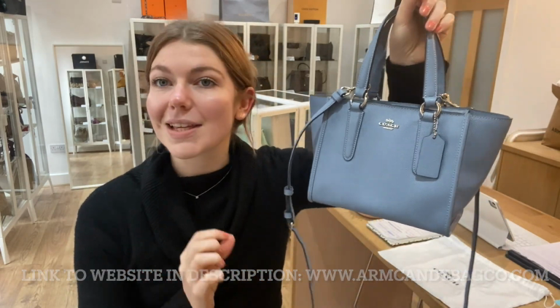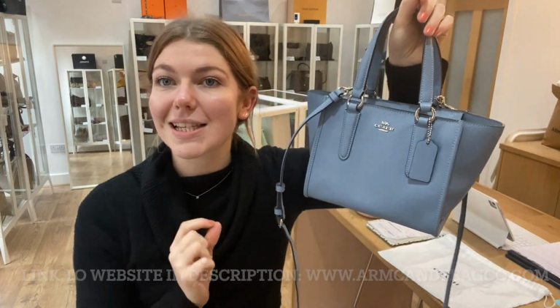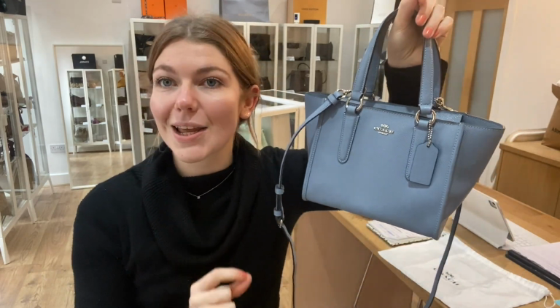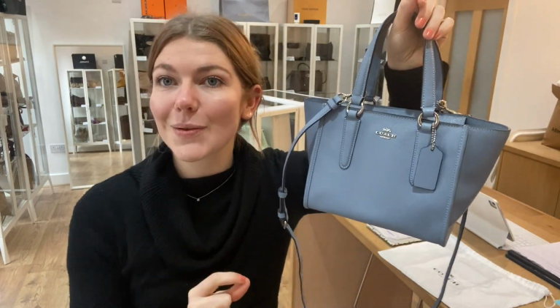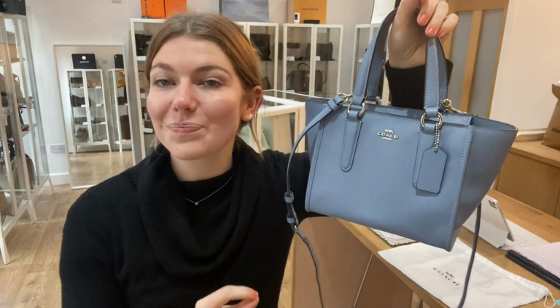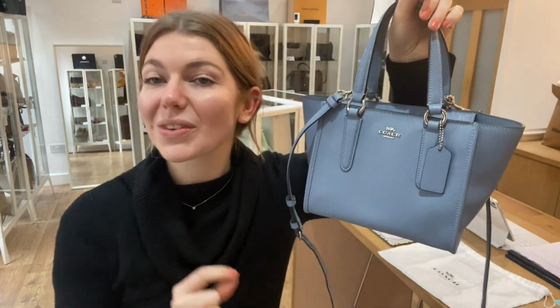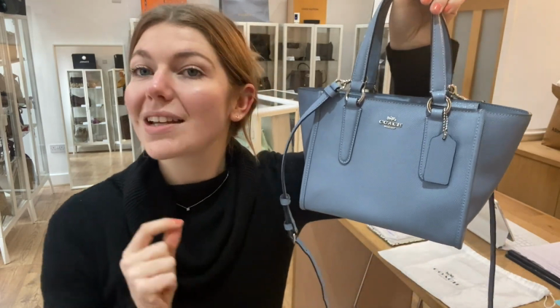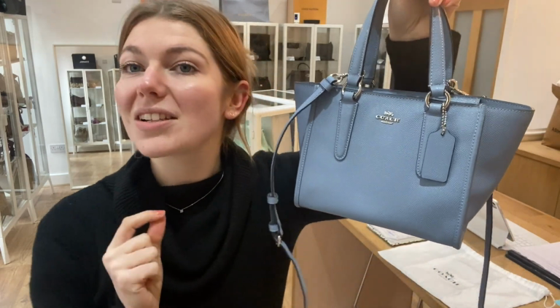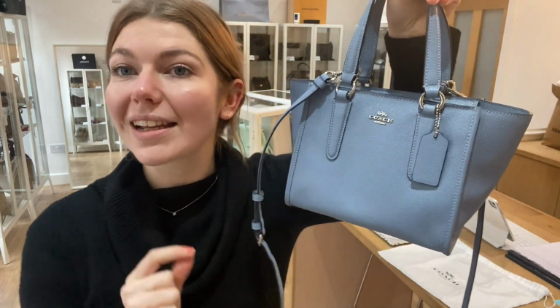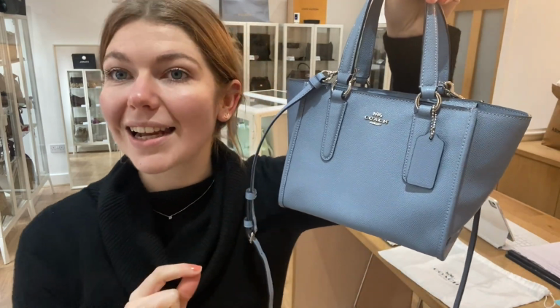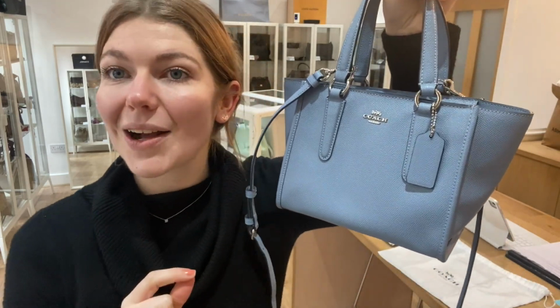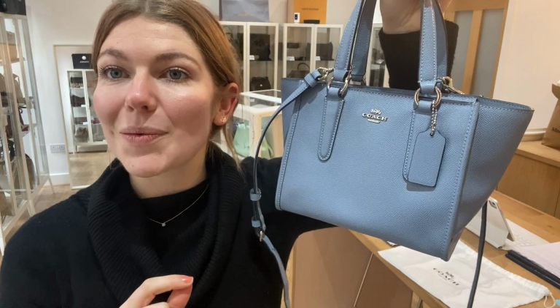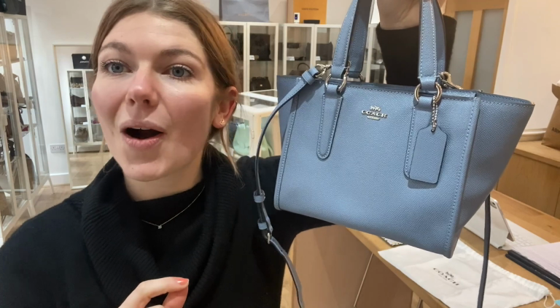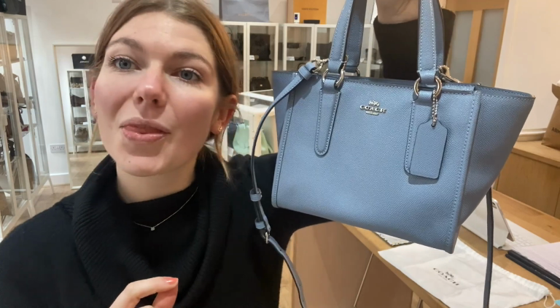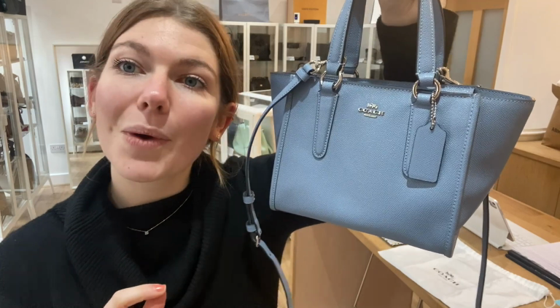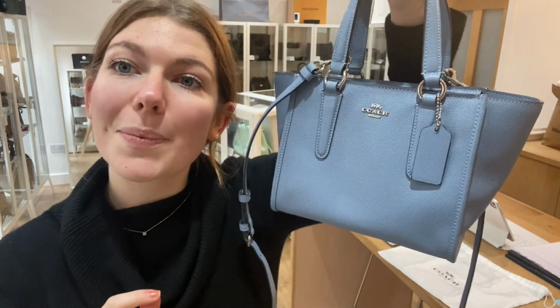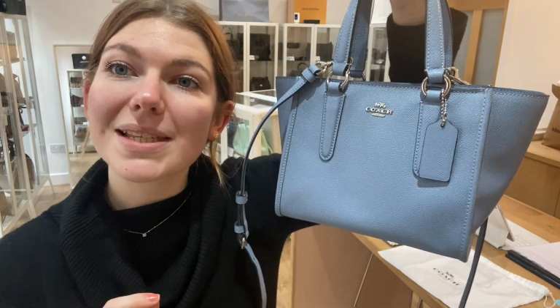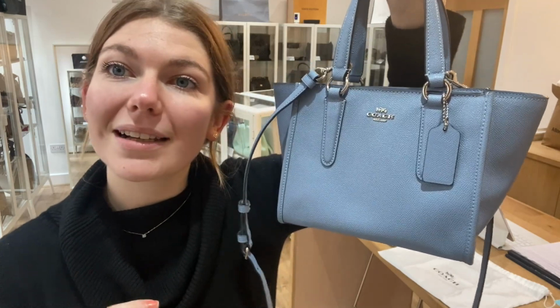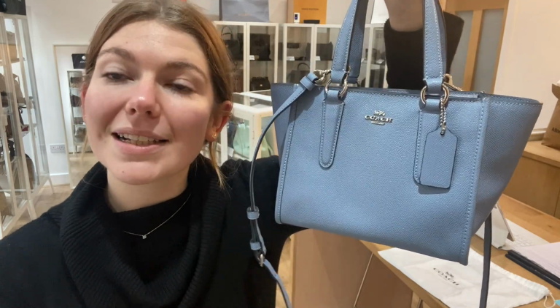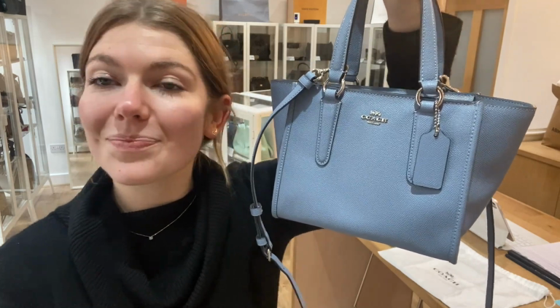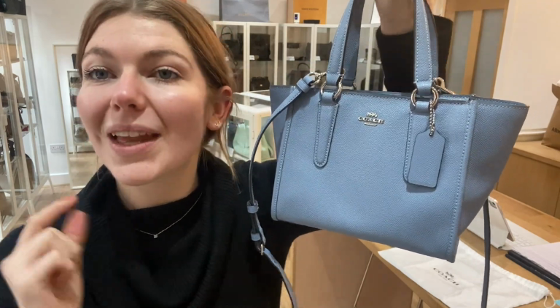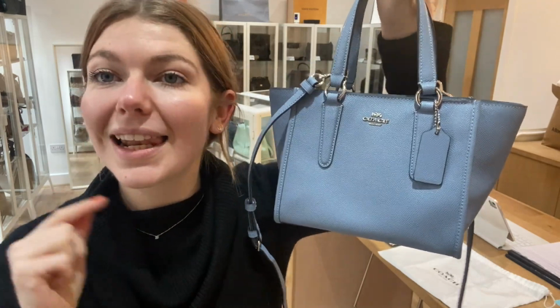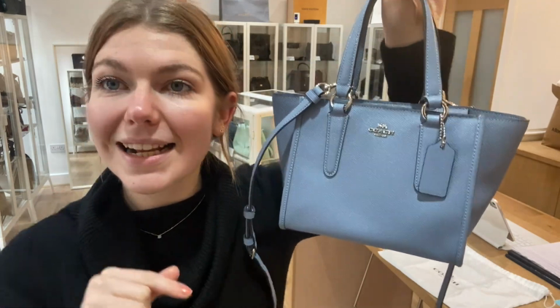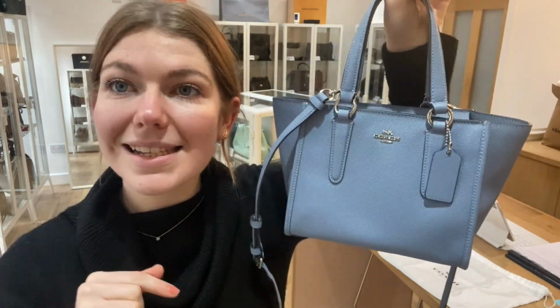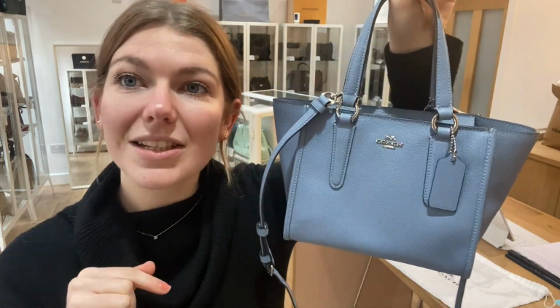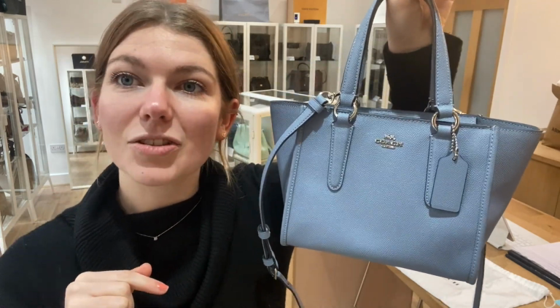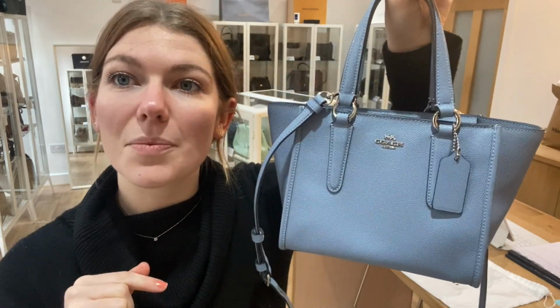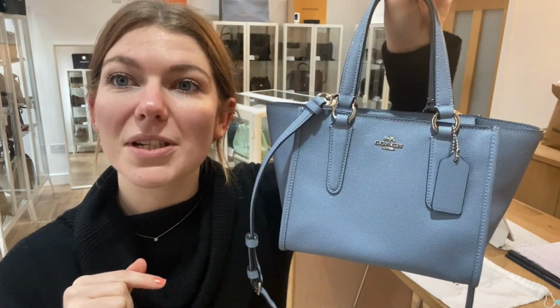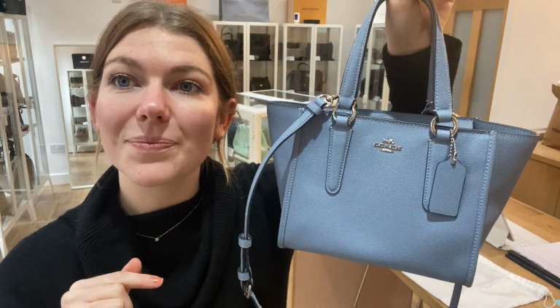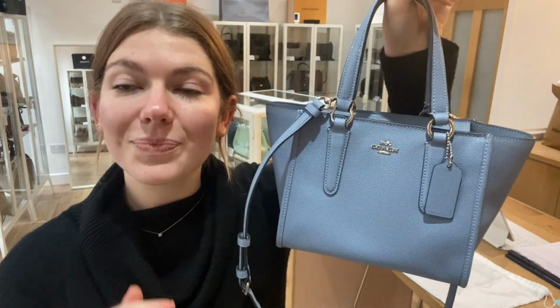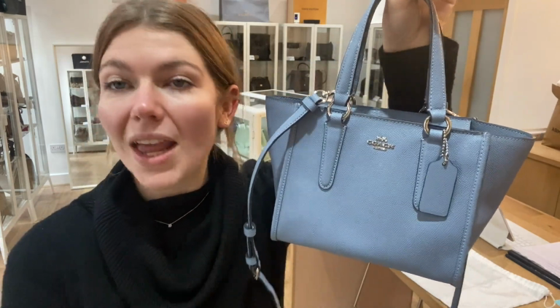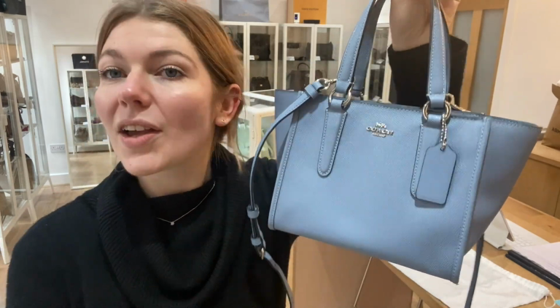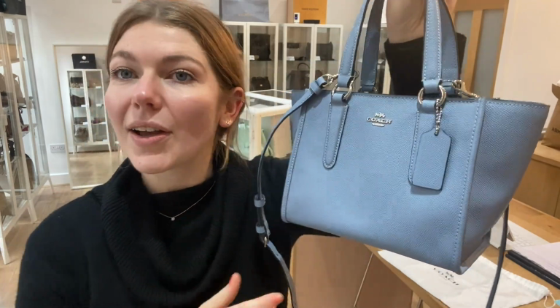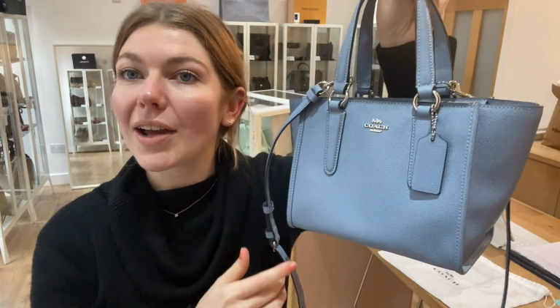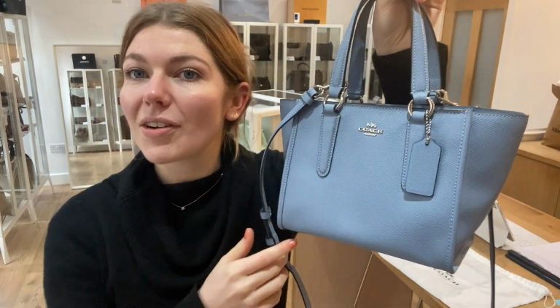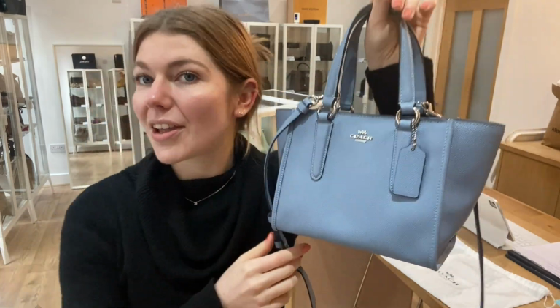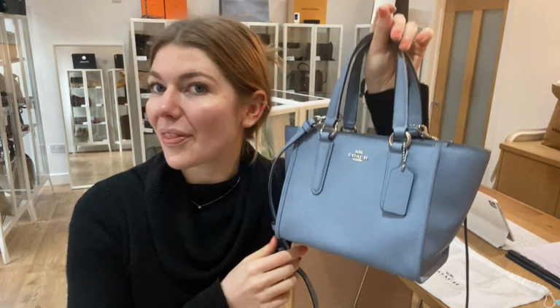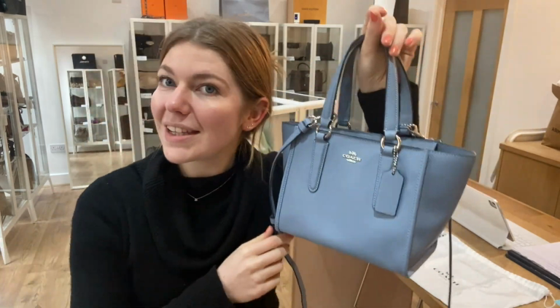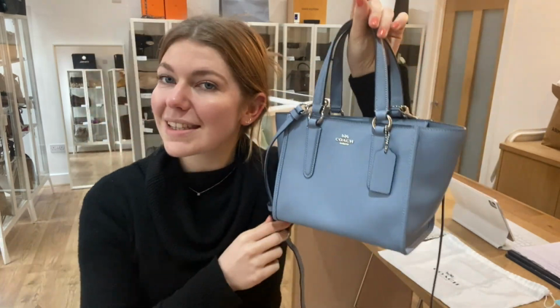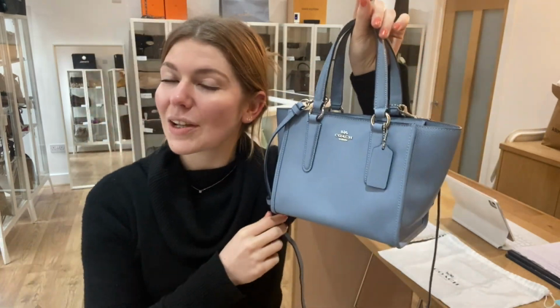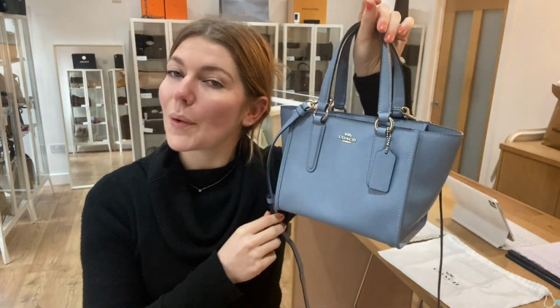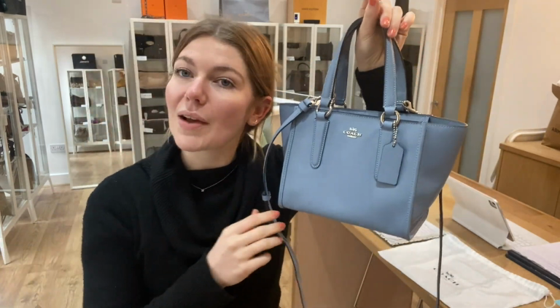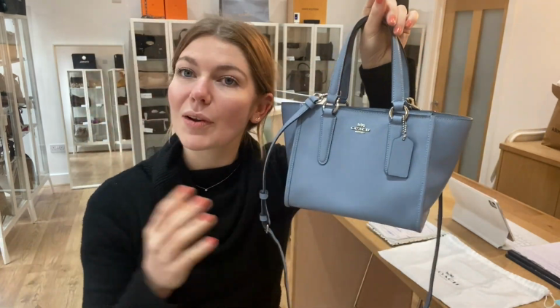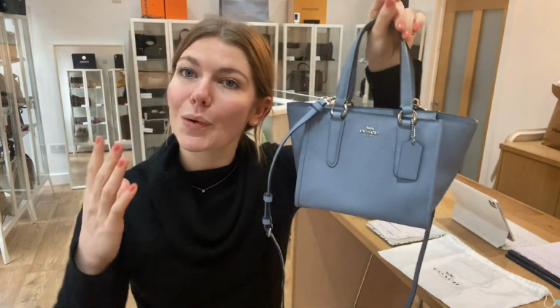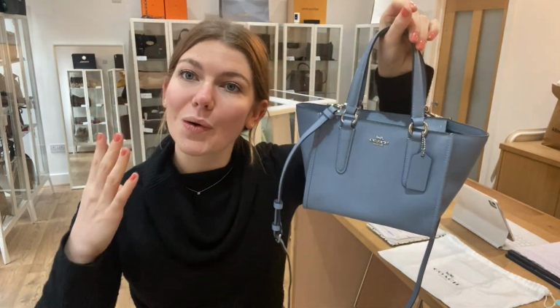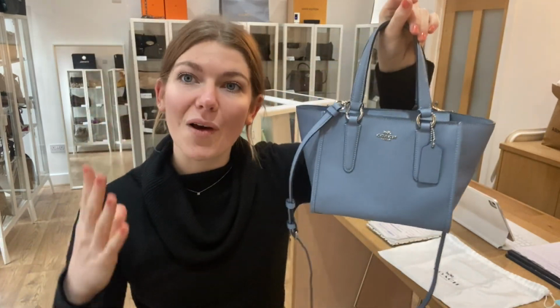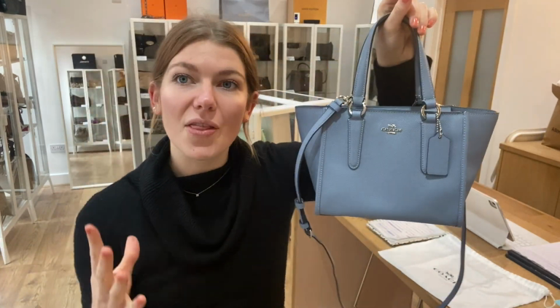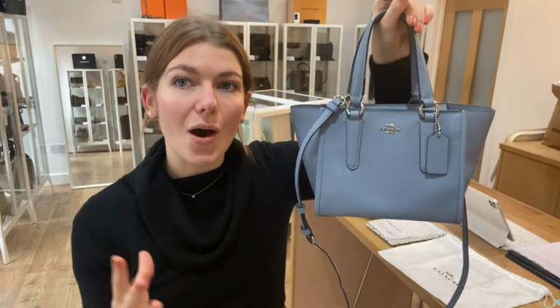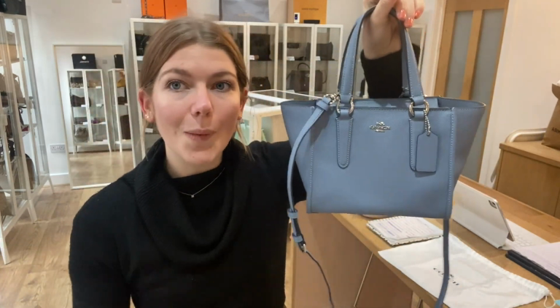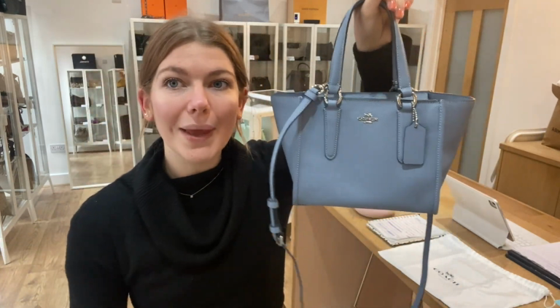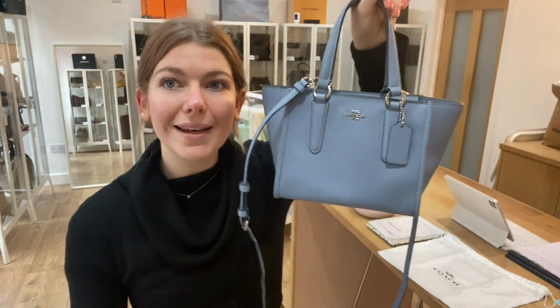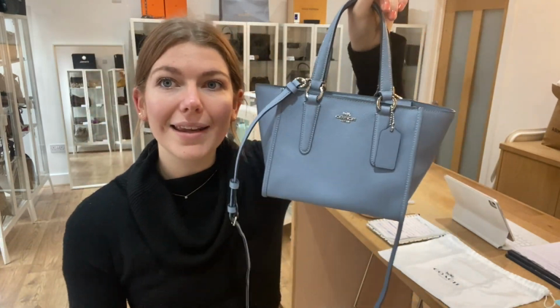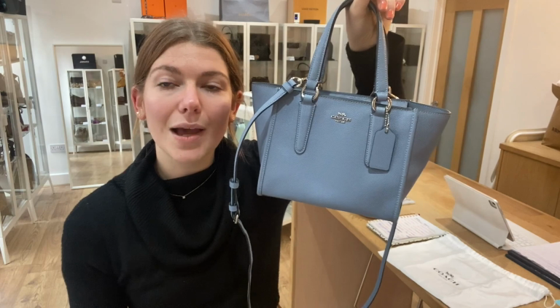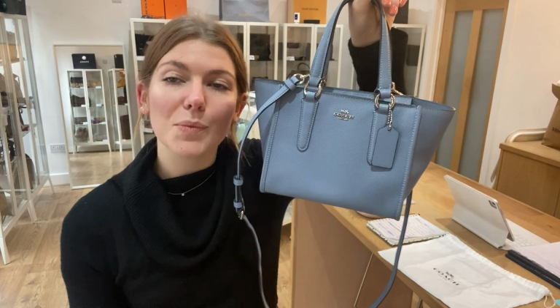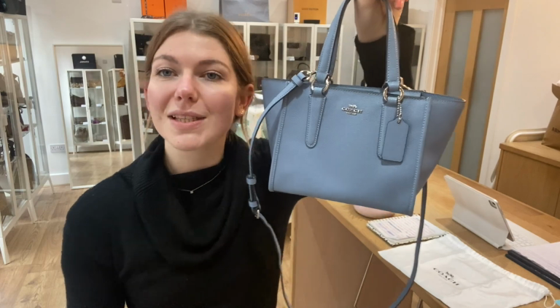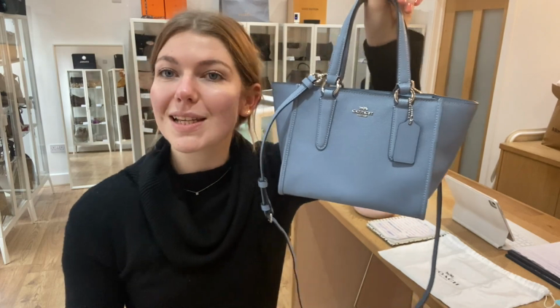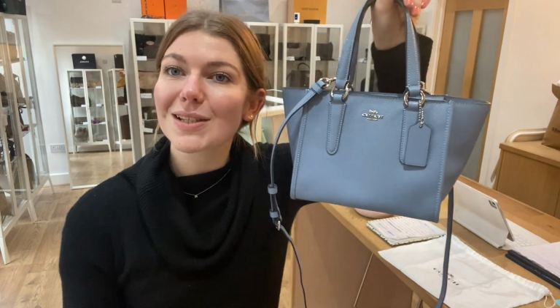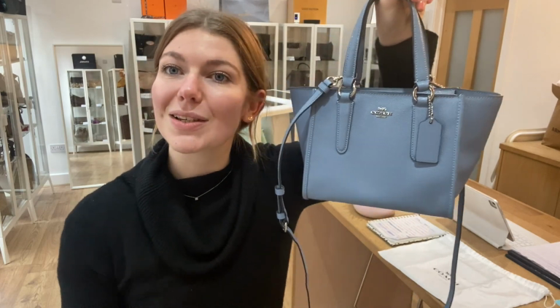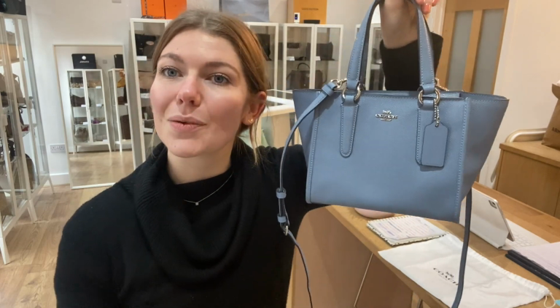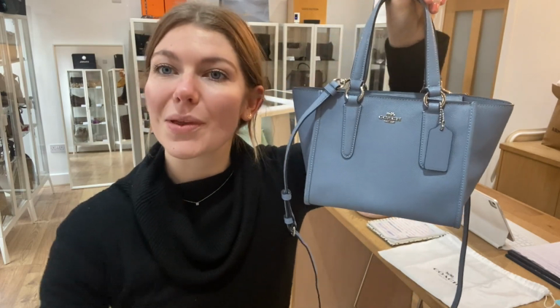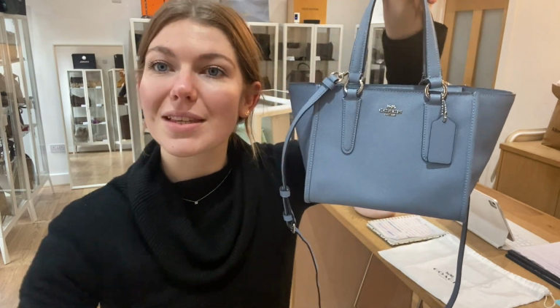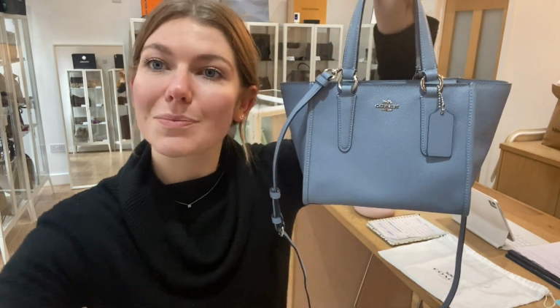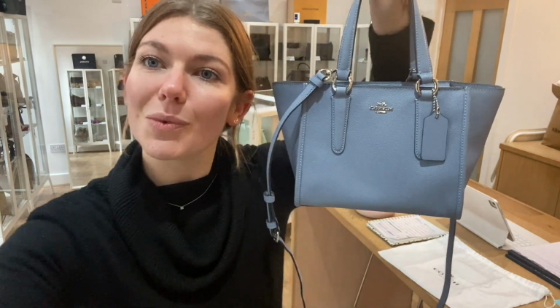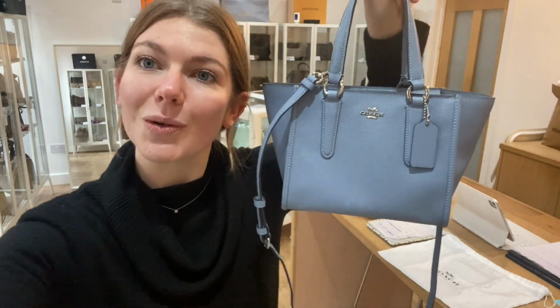This is a really sweet little bag and I think somebody is going to love it. If that's you, check it out on the website — links in the description. Go and have a look at this and all of our other Arm Candy, and we'll see you soon with some more.